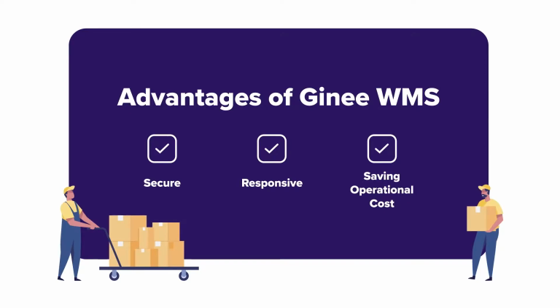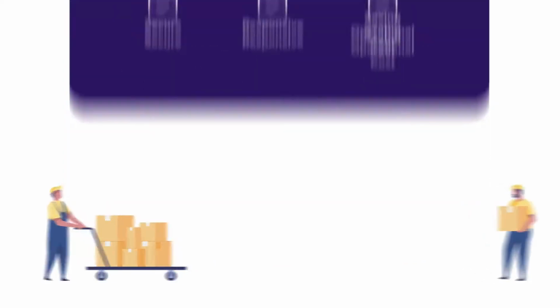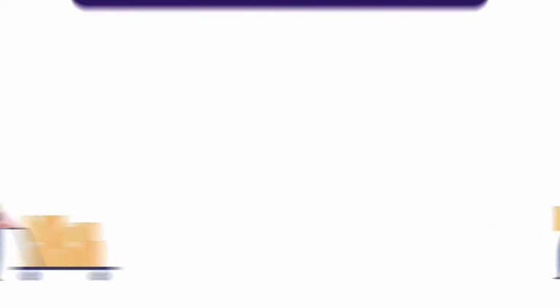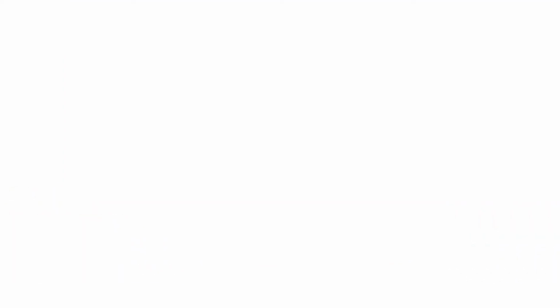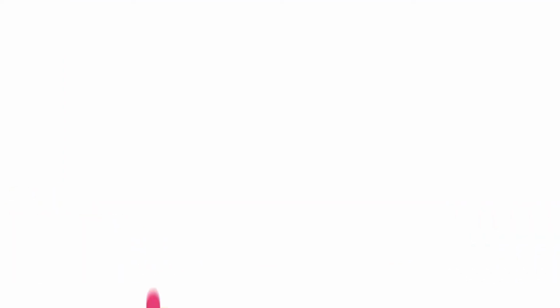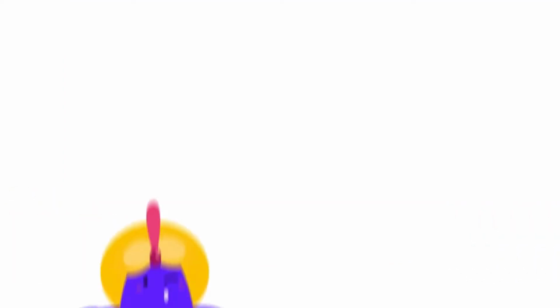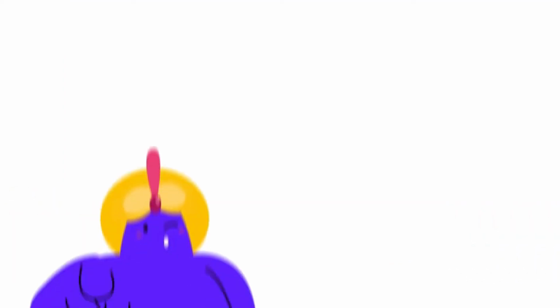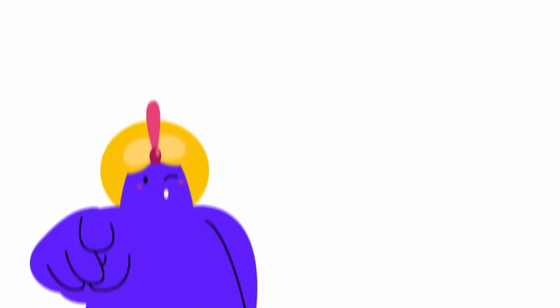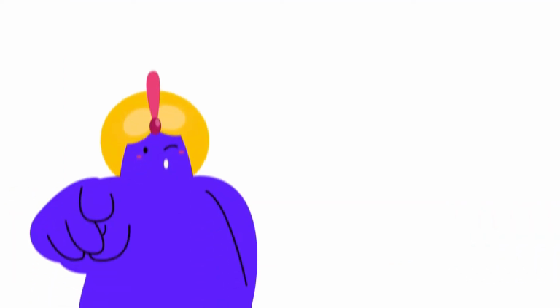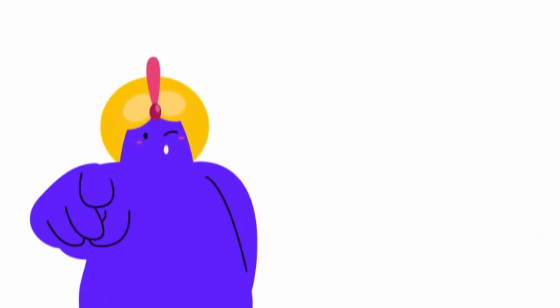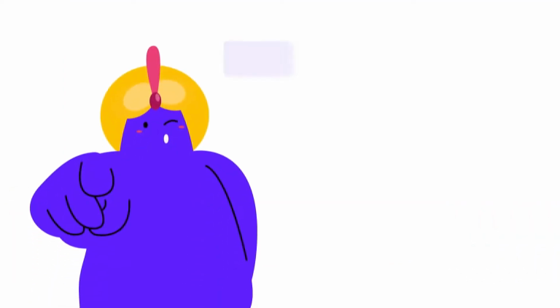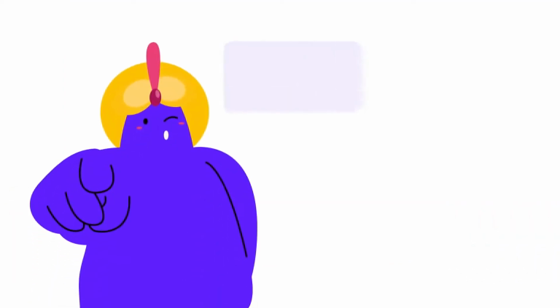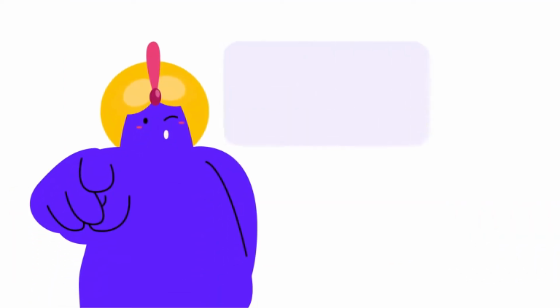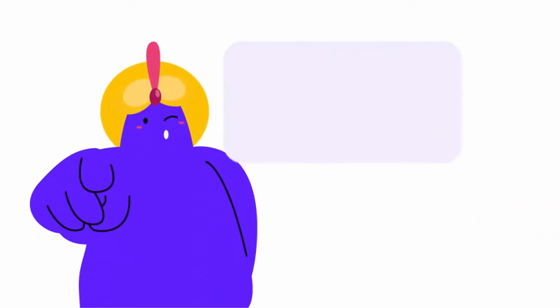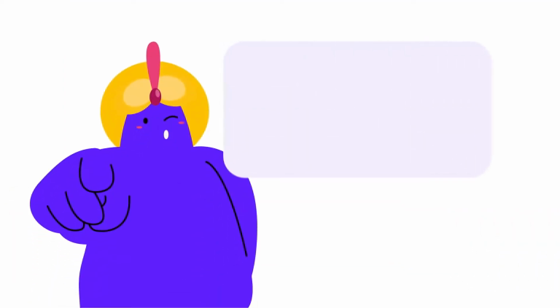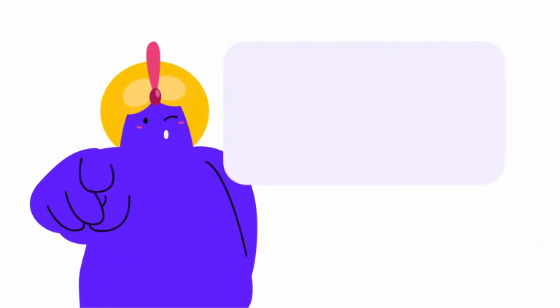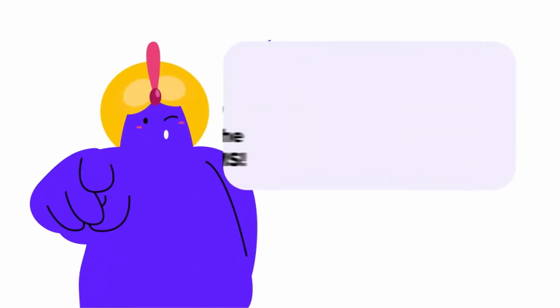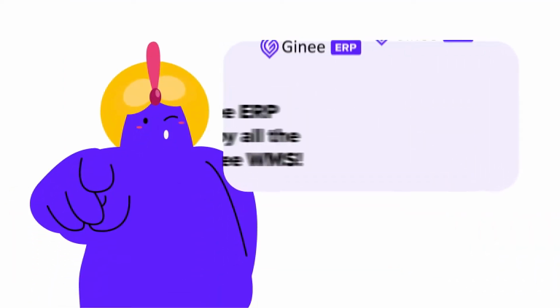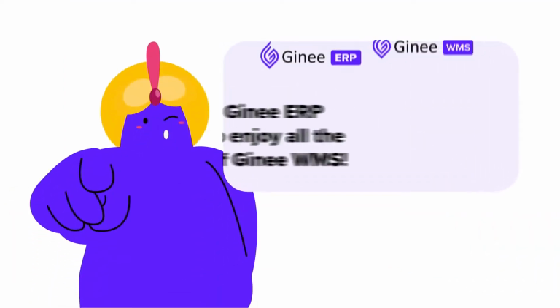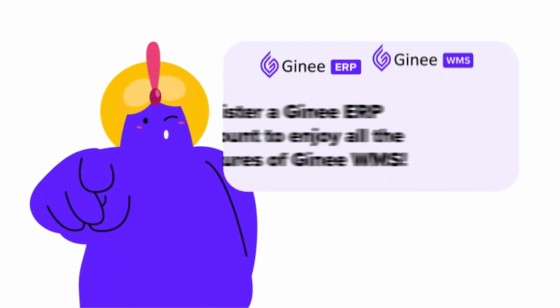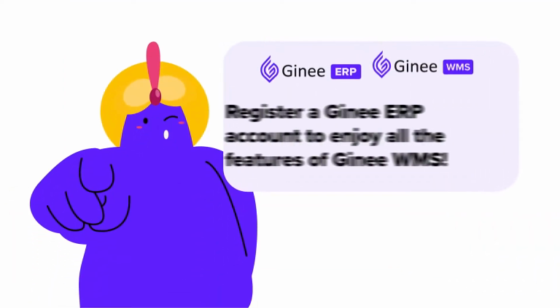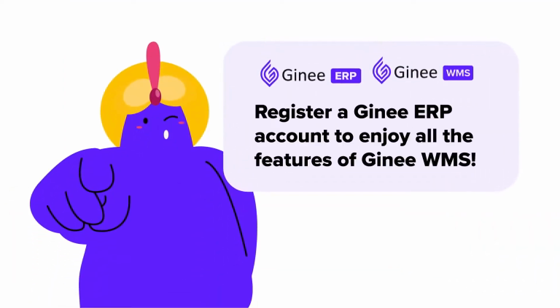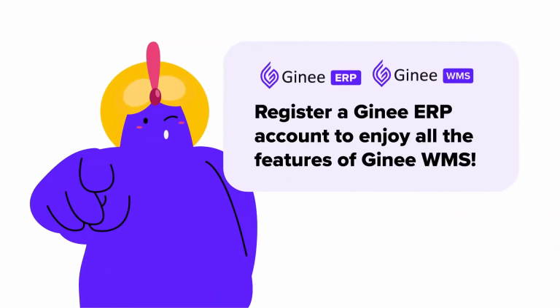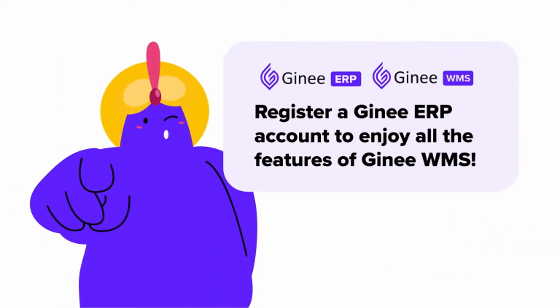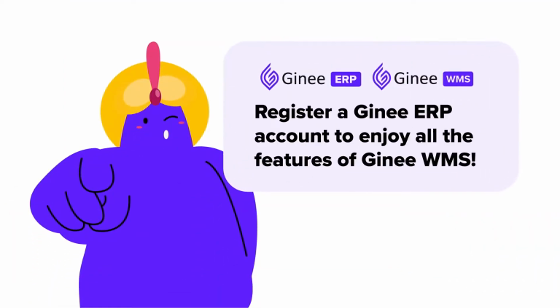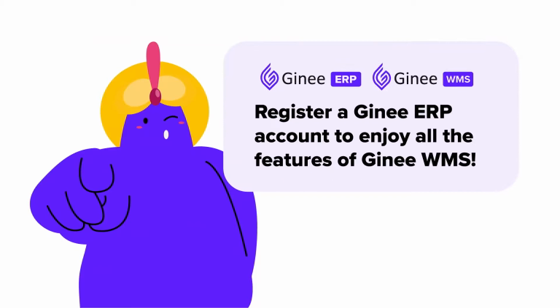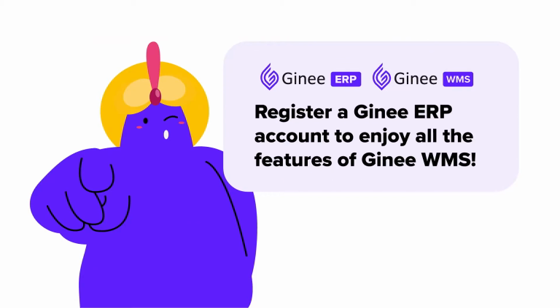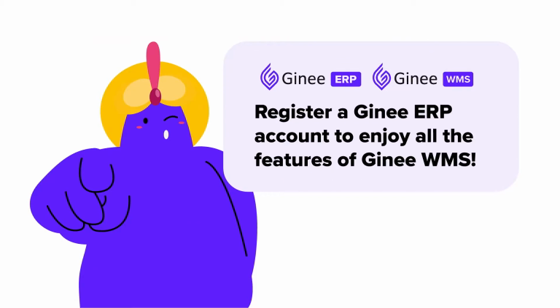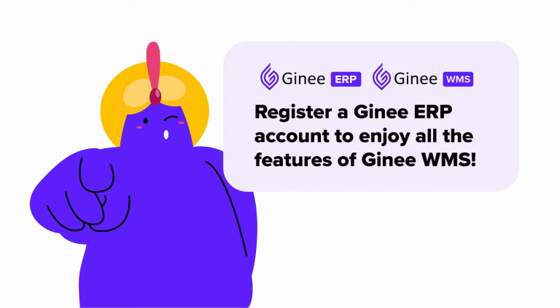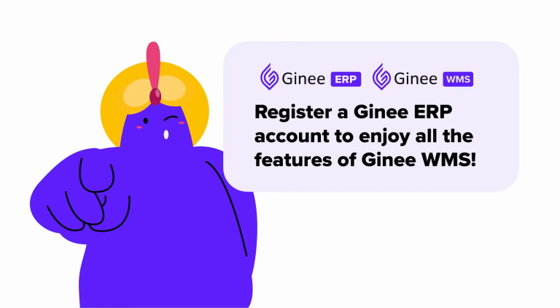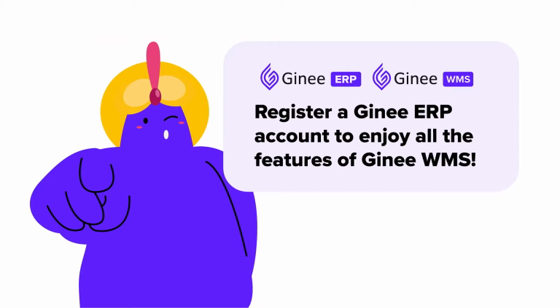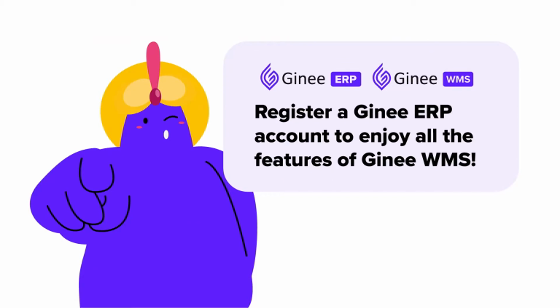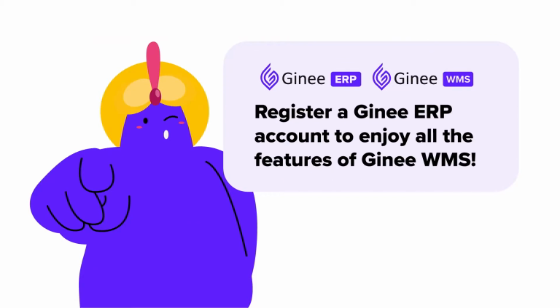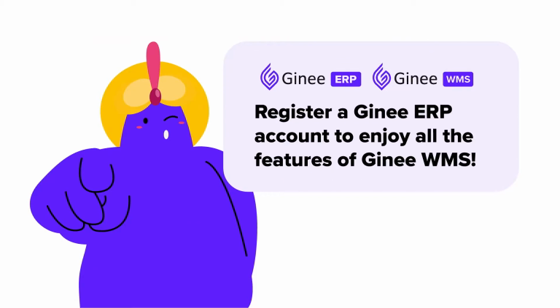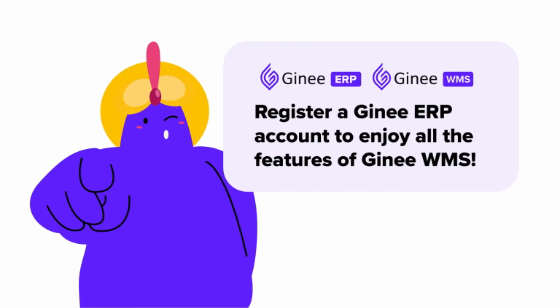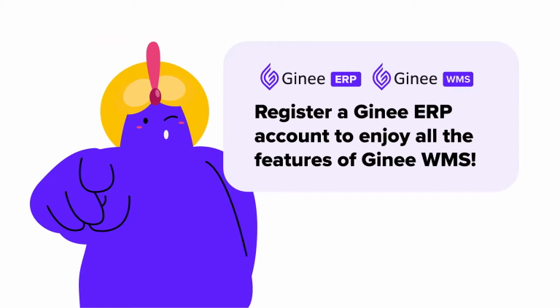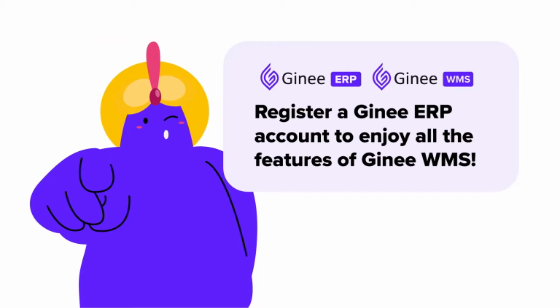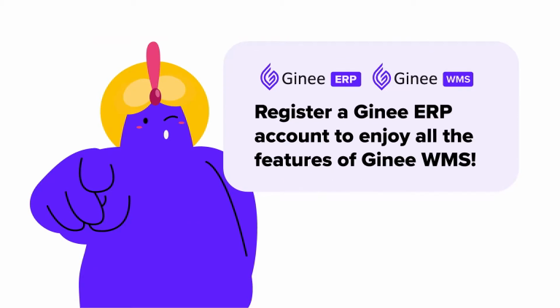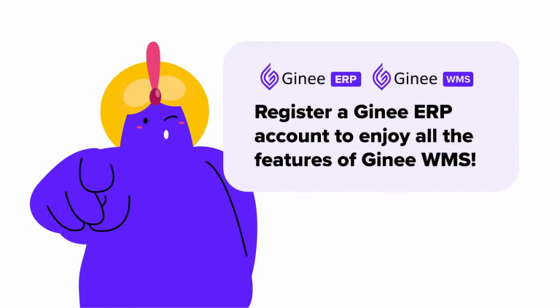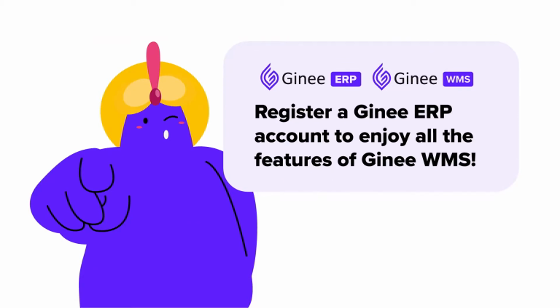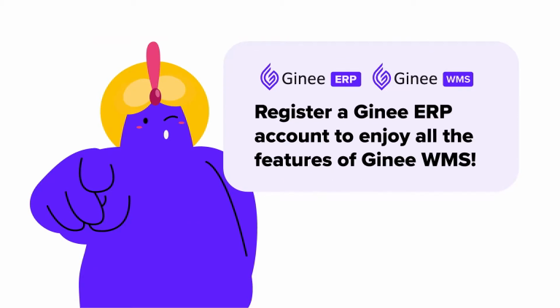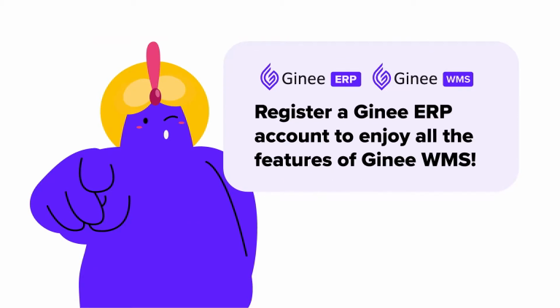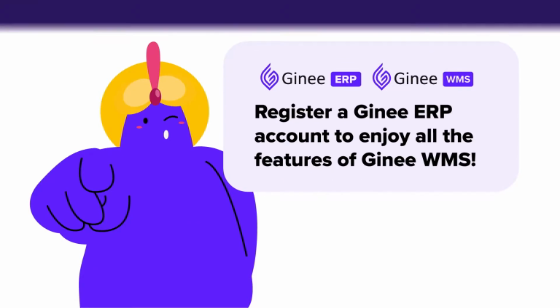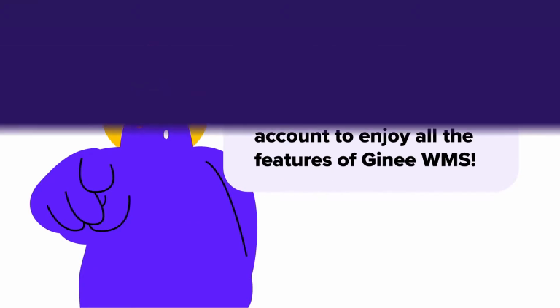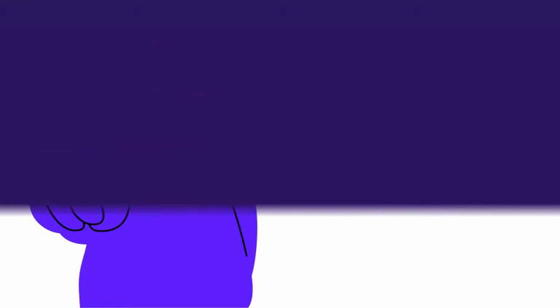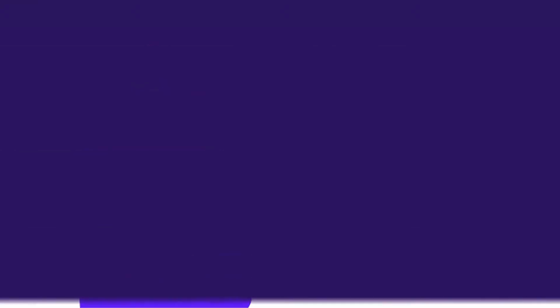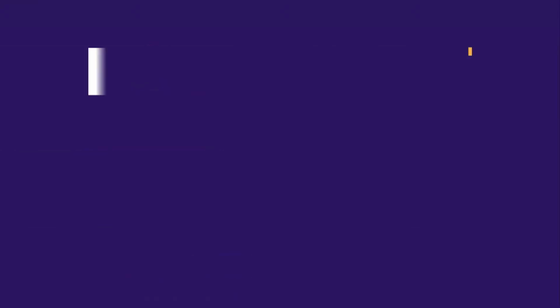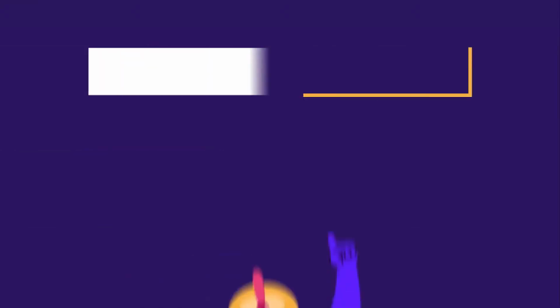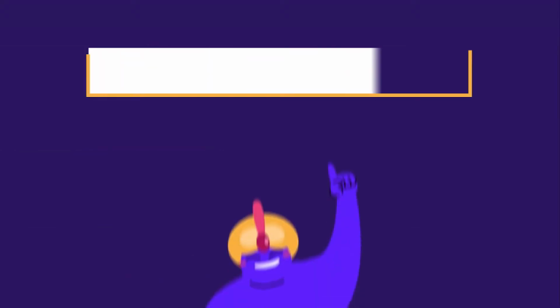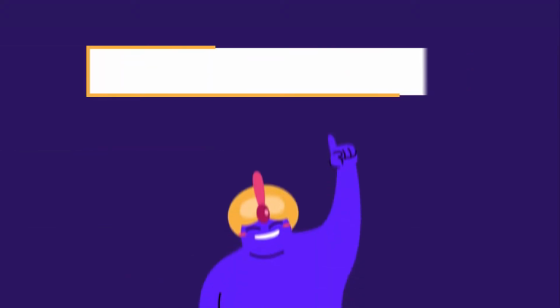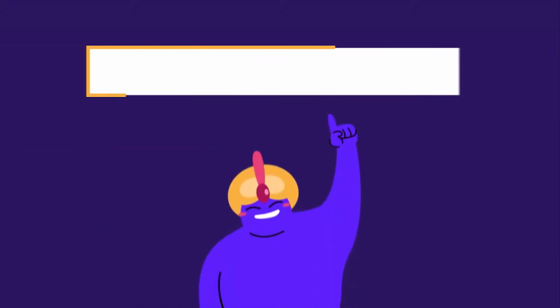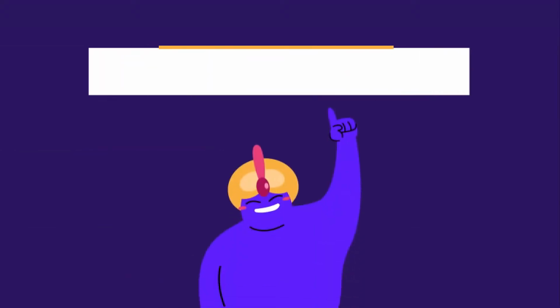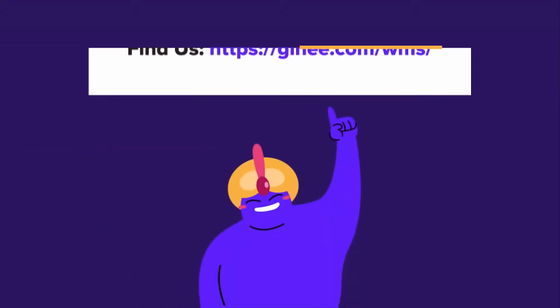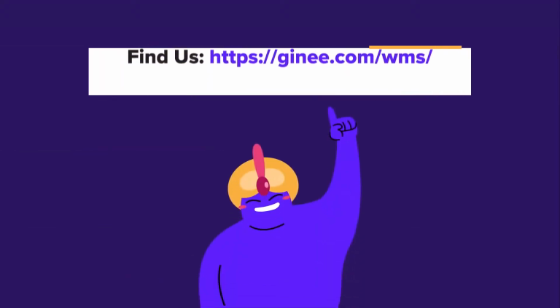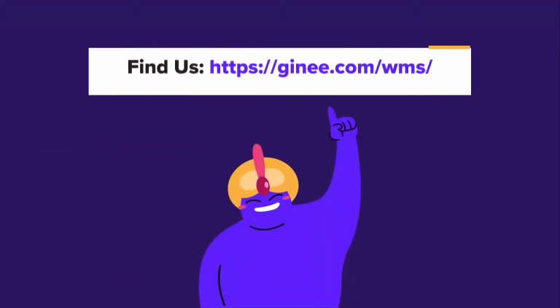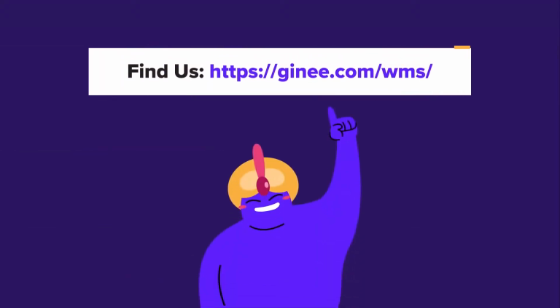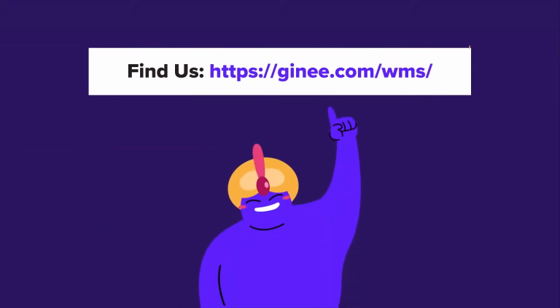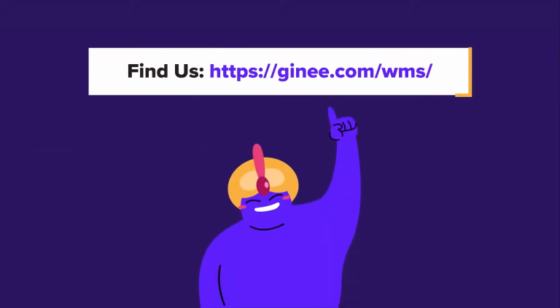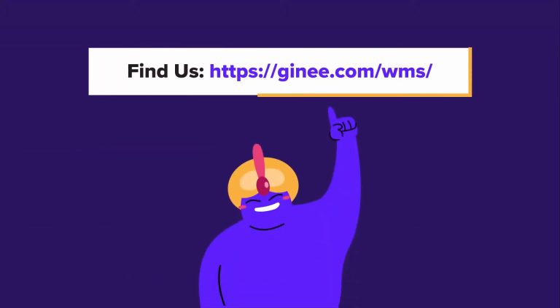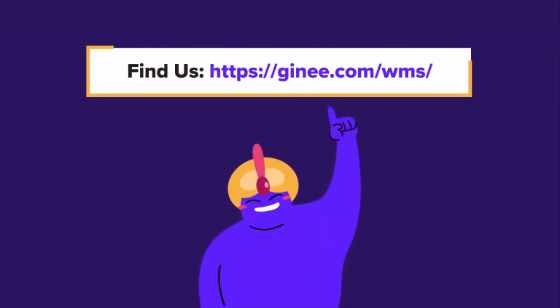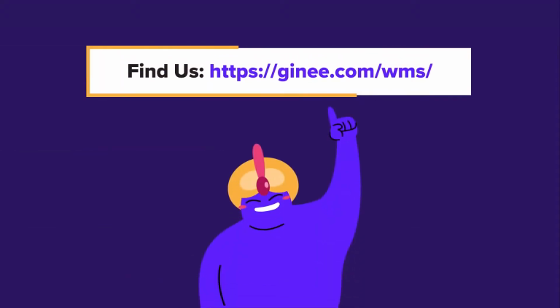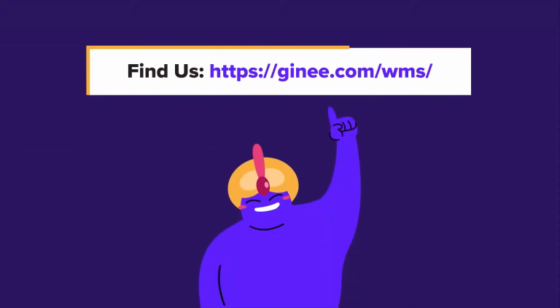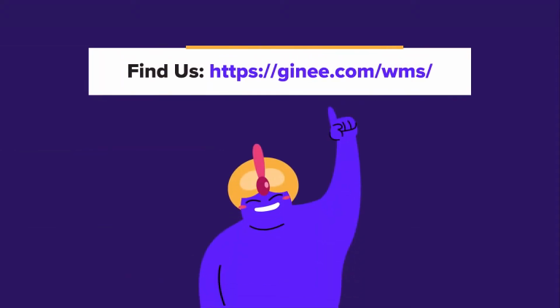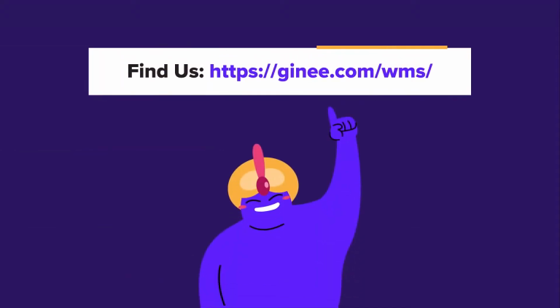Register a Gini ERP account to enjoy all the features of Gini WMS. Come on and contact us to experience a more efficient warehouse management system.